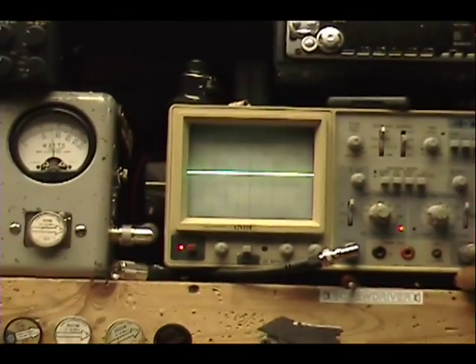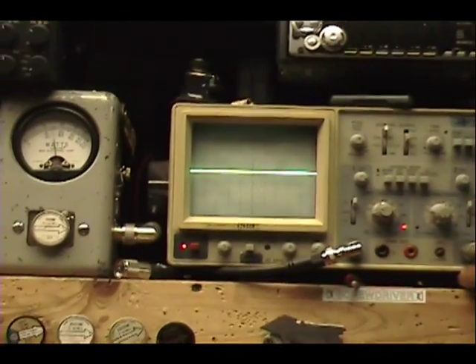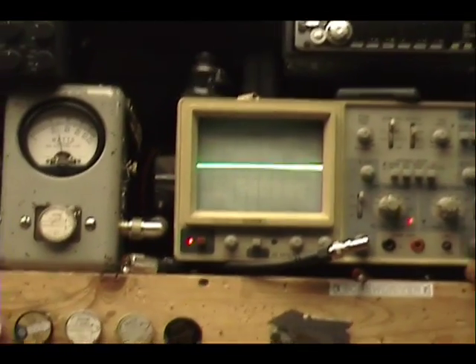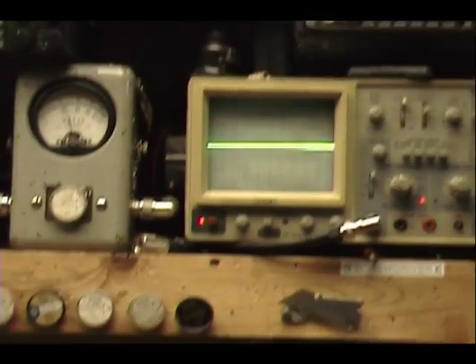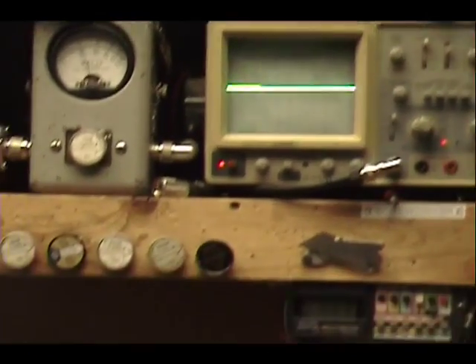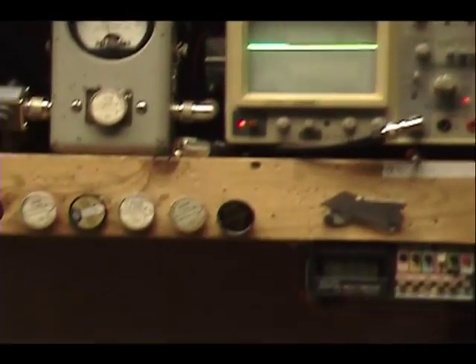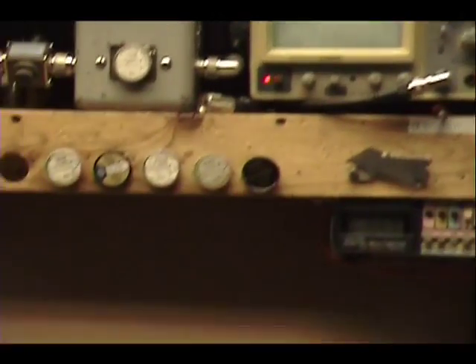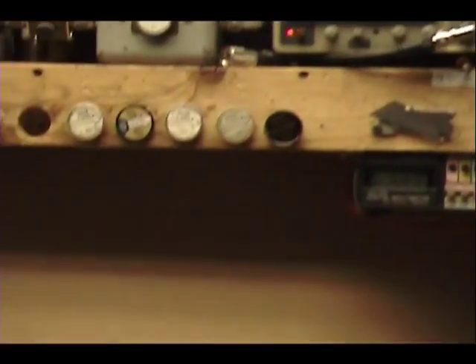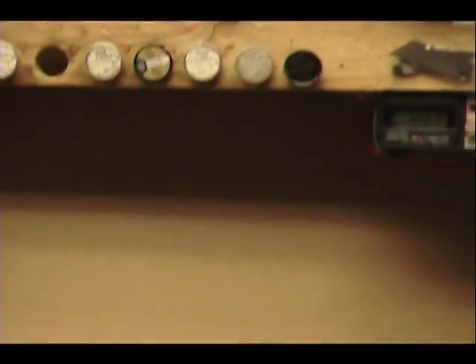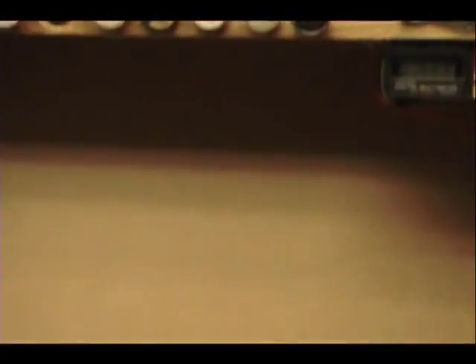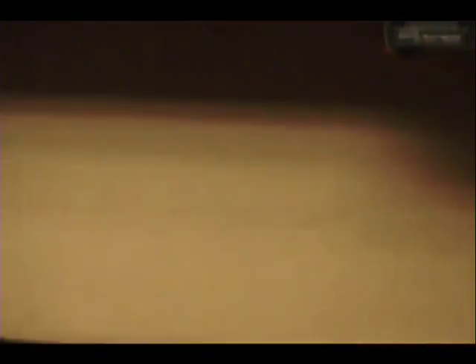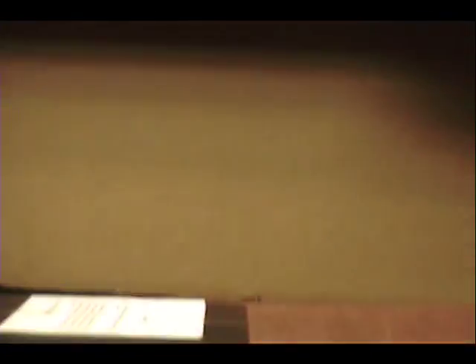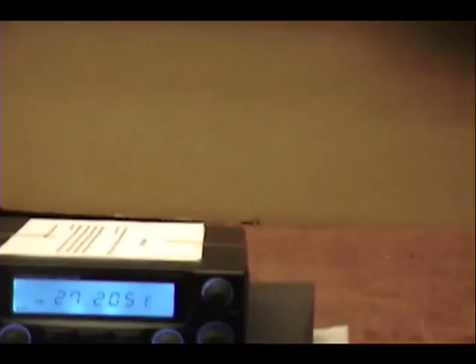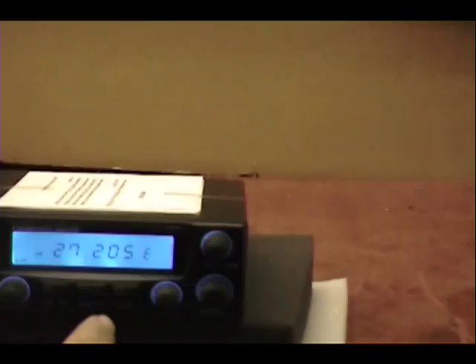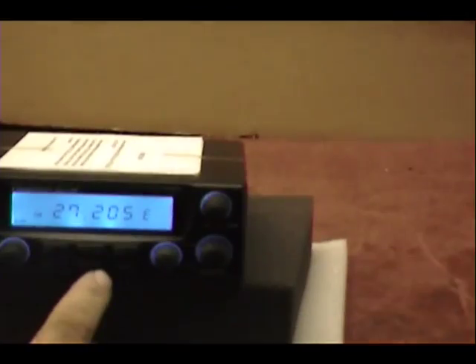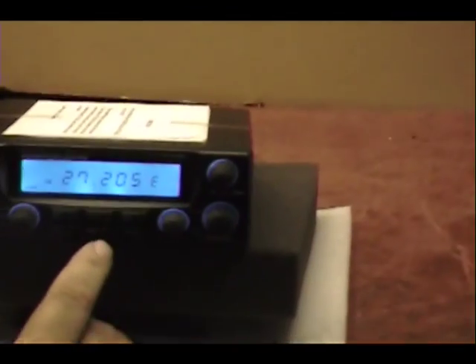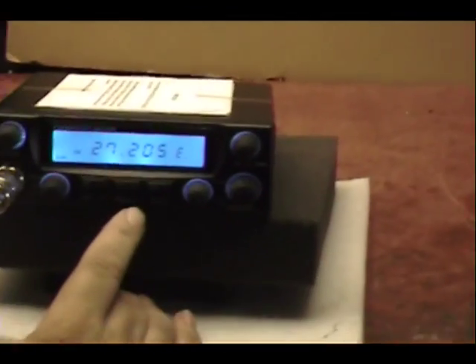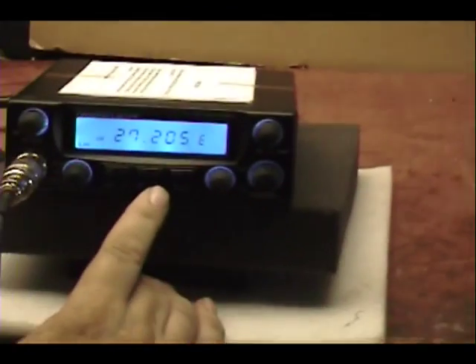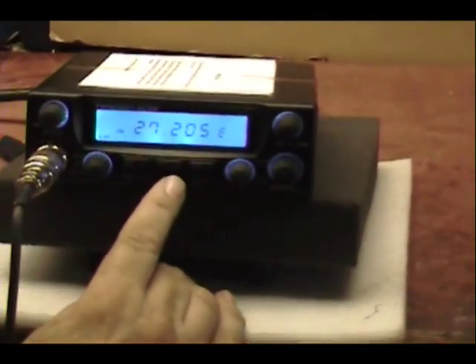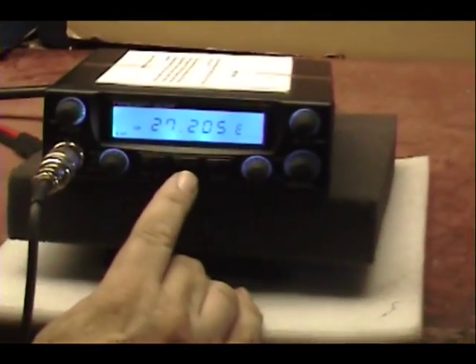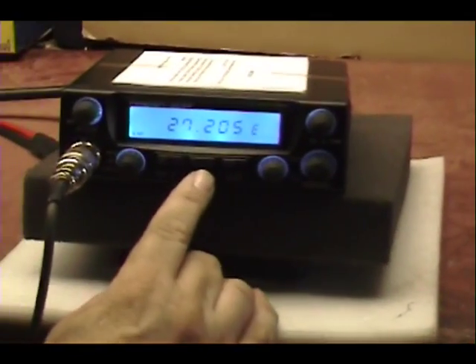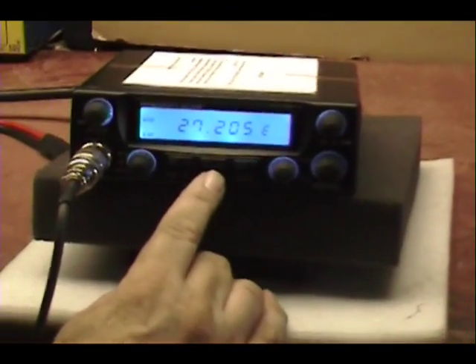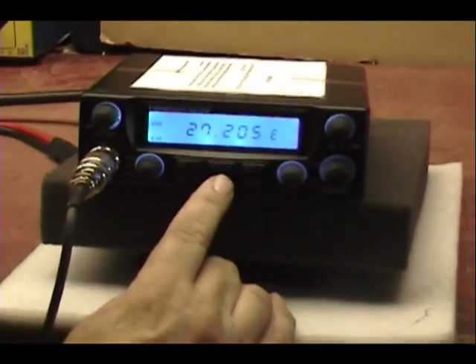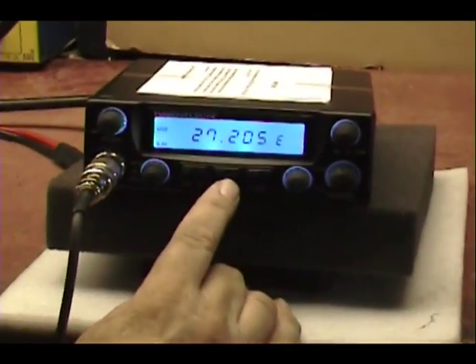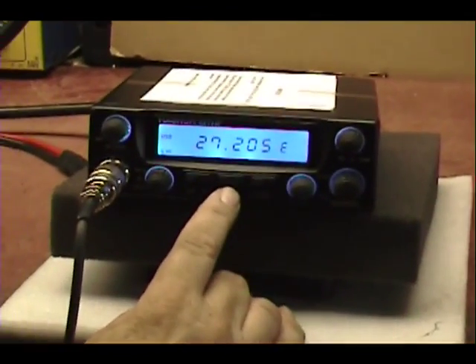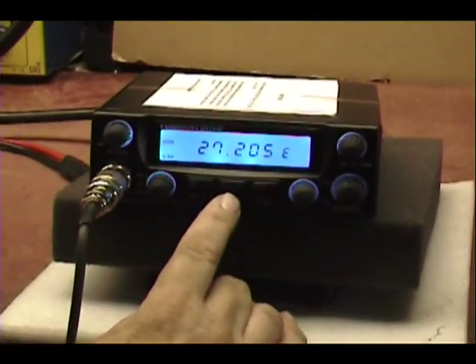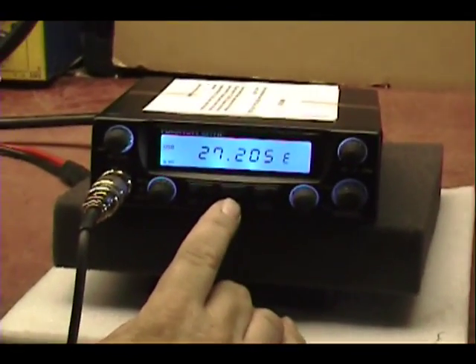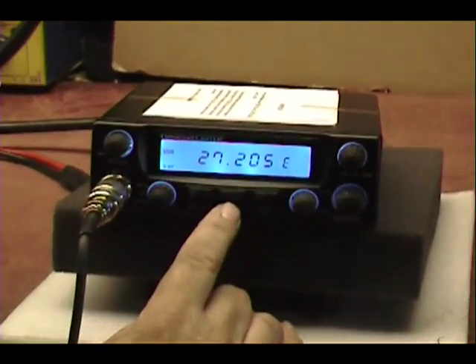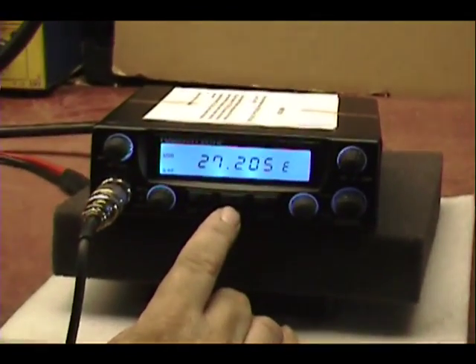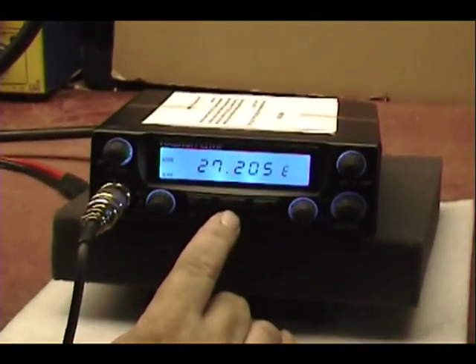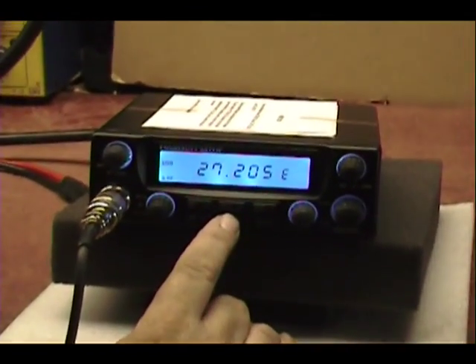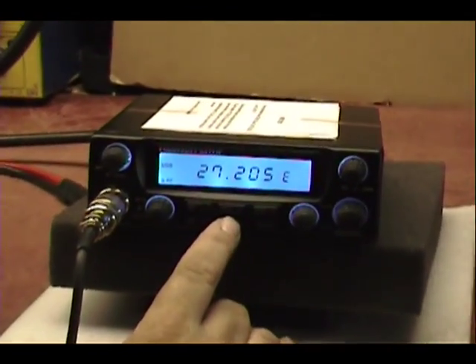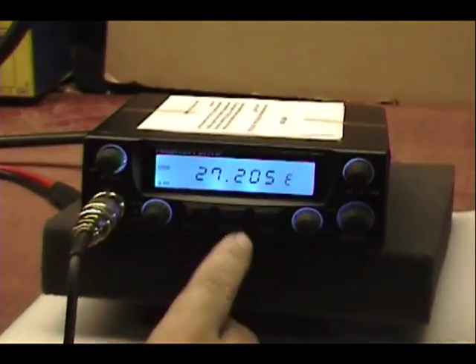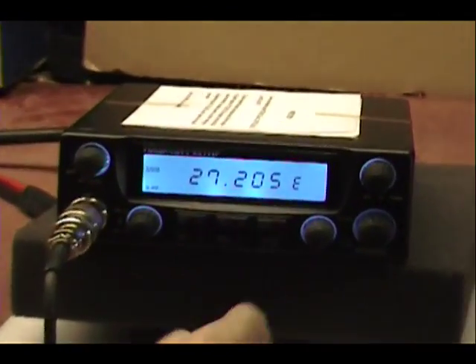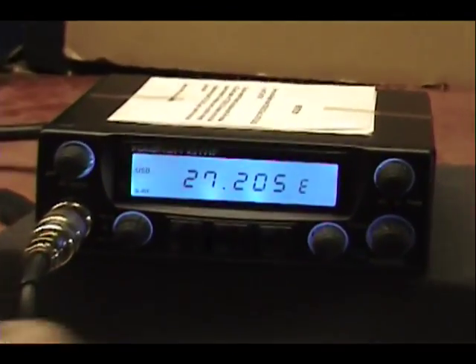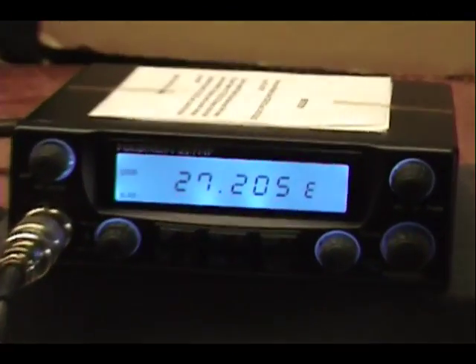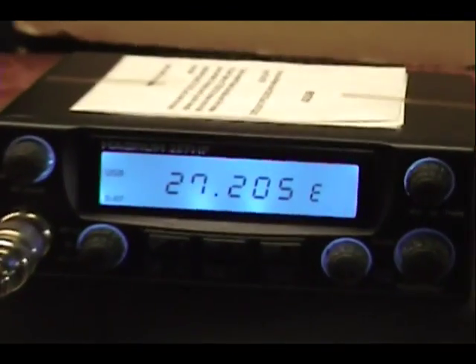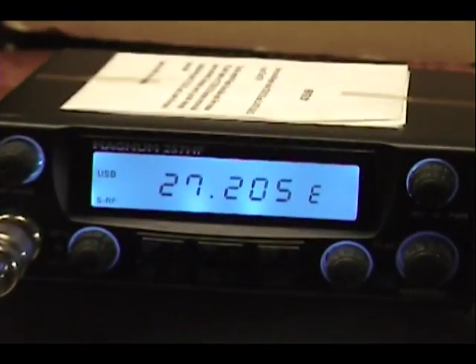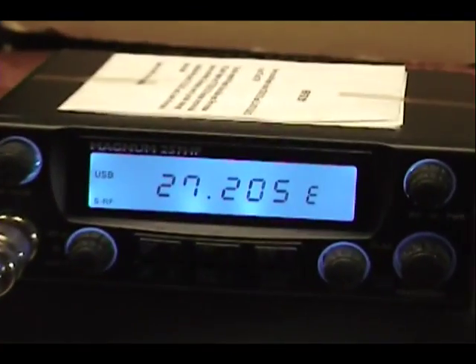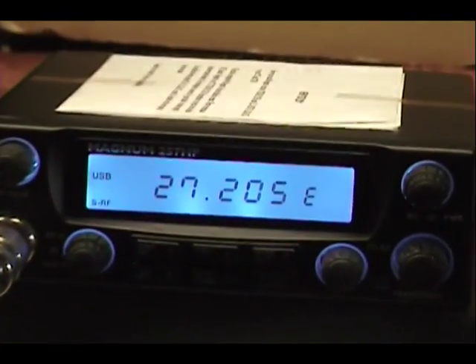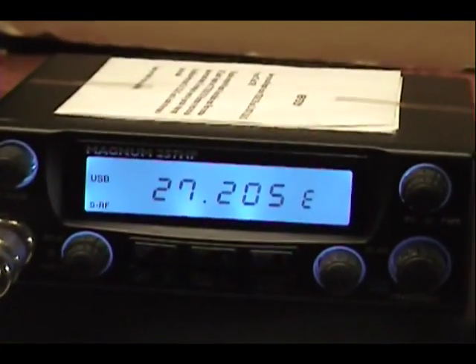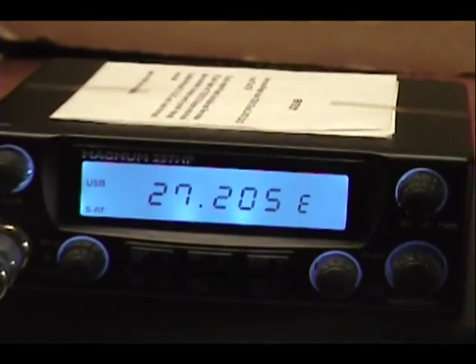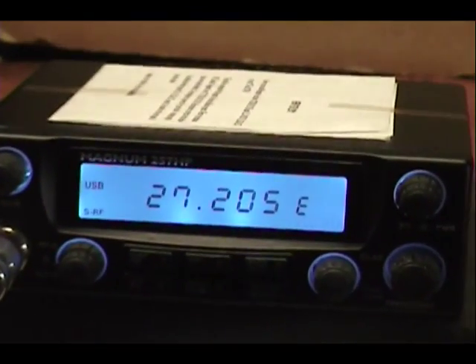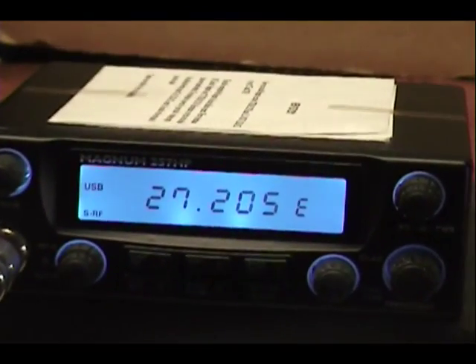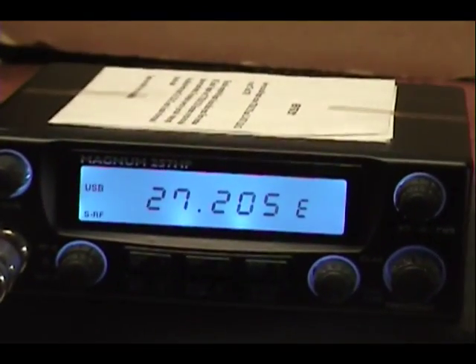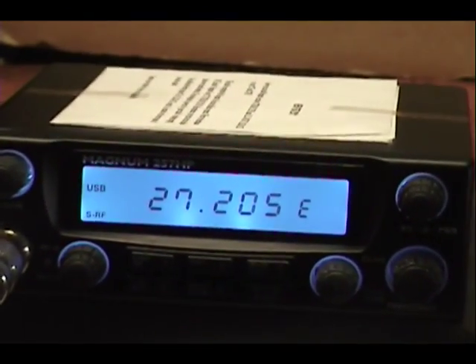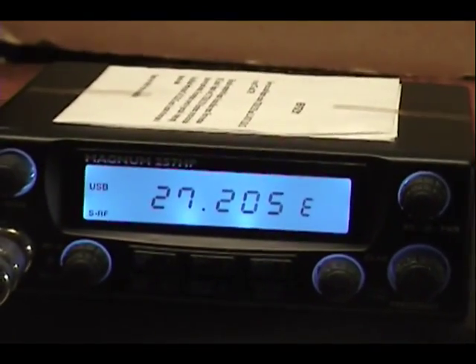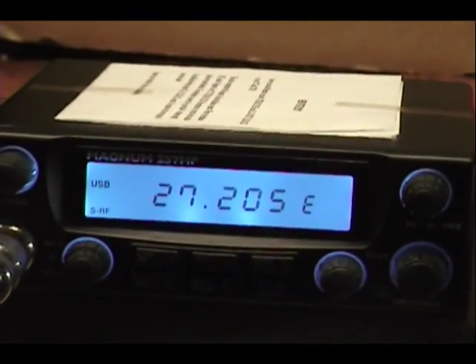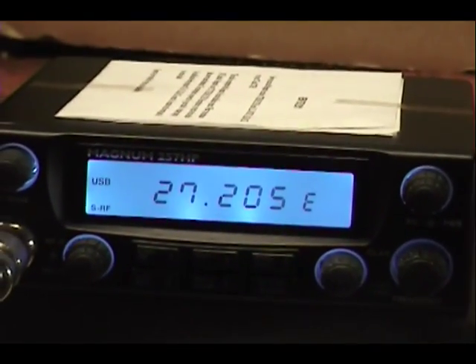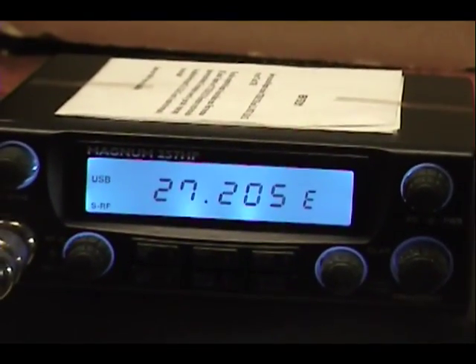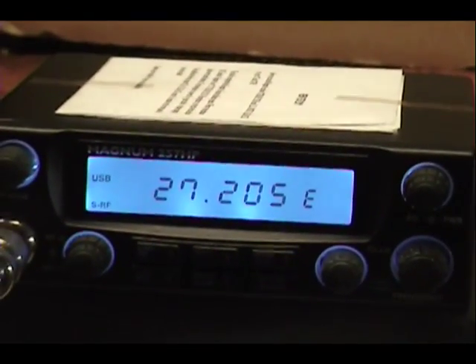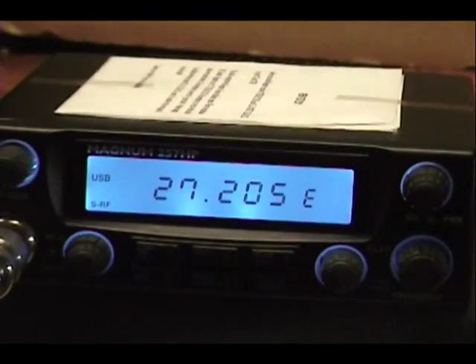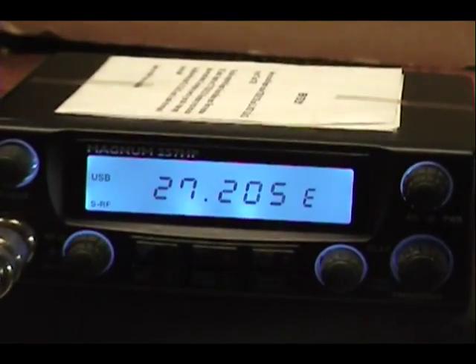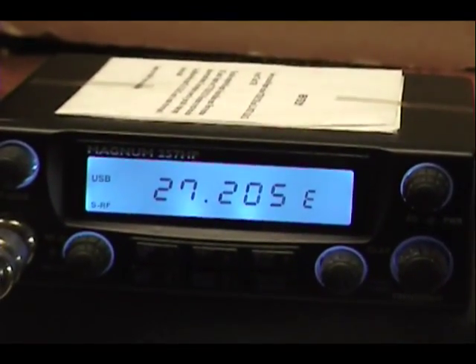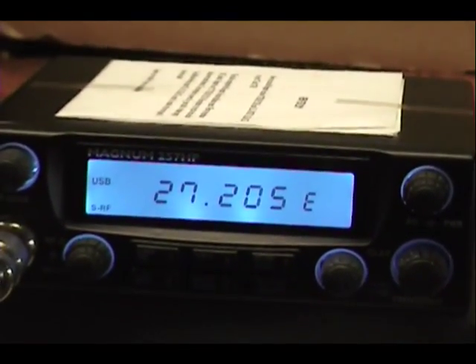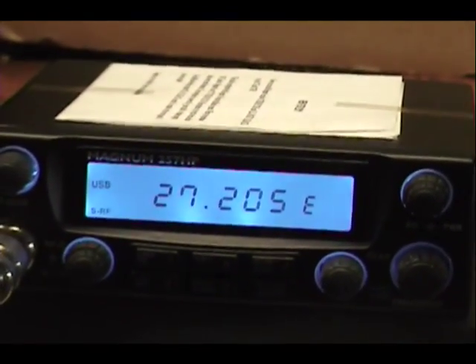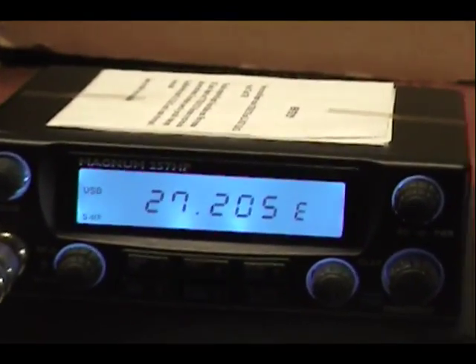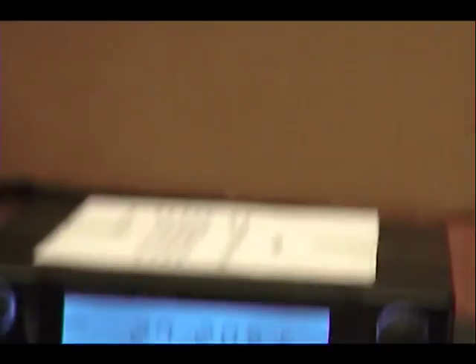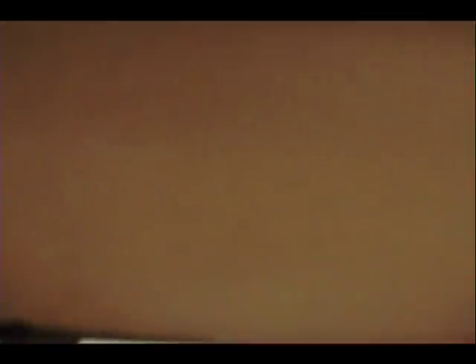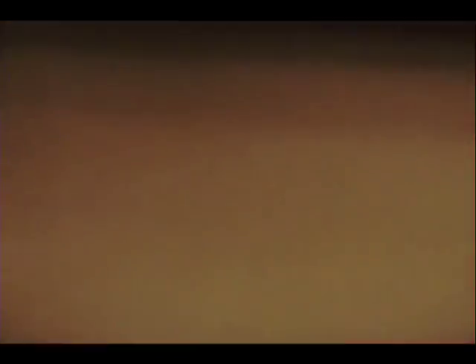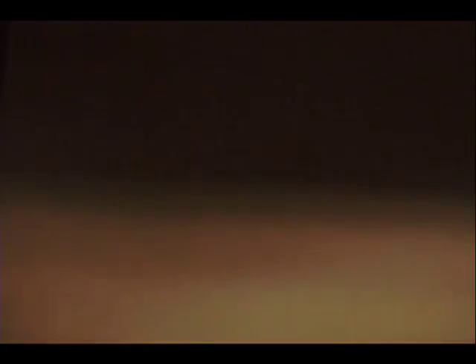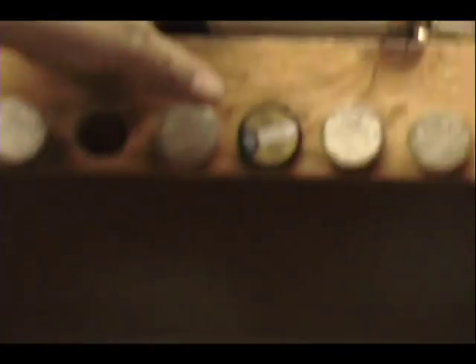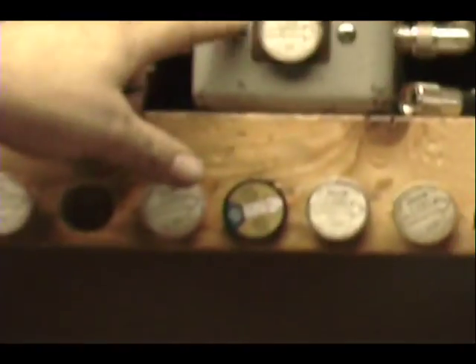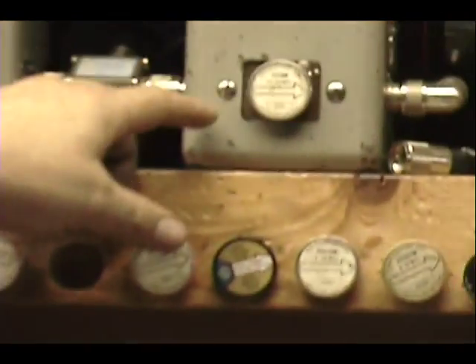Now I'm going to put the radio in sideband and we'll check out this watt meter here.